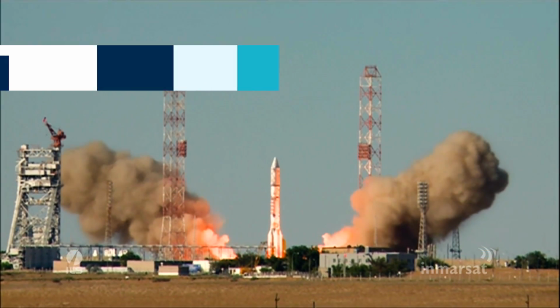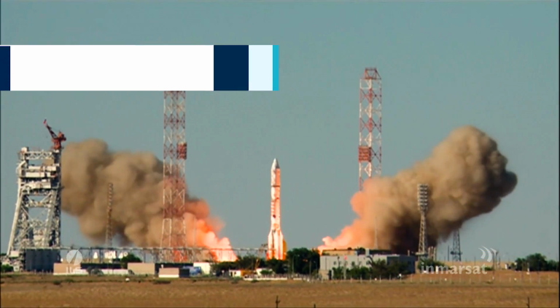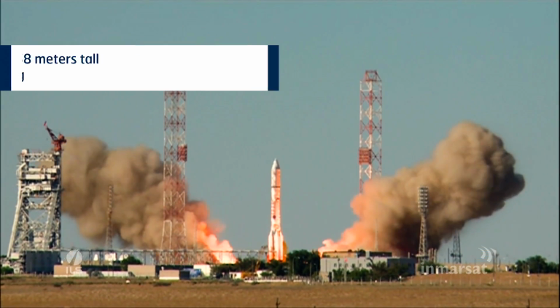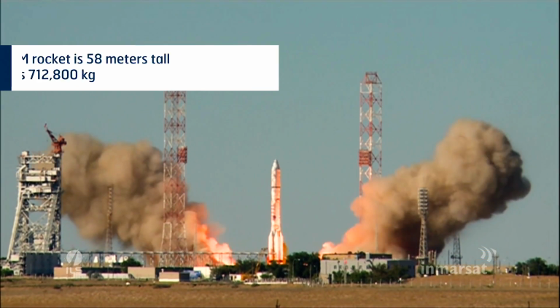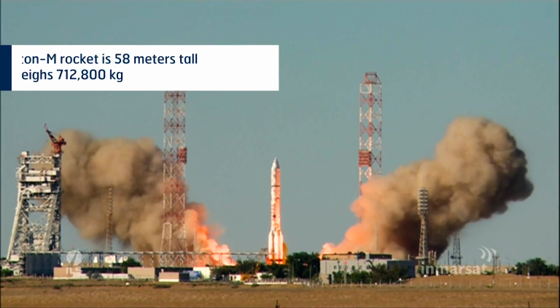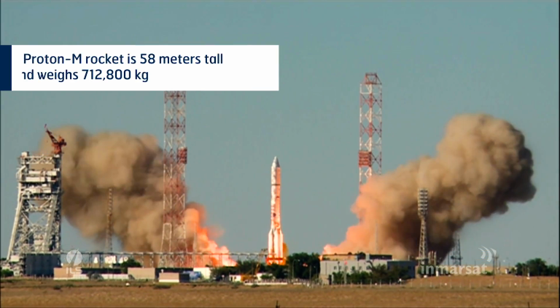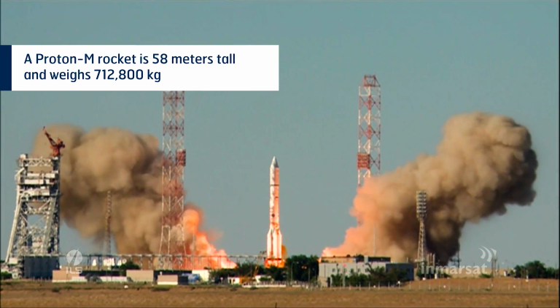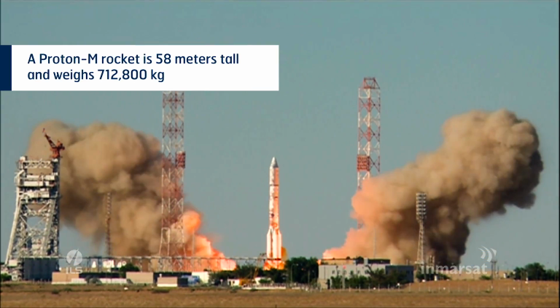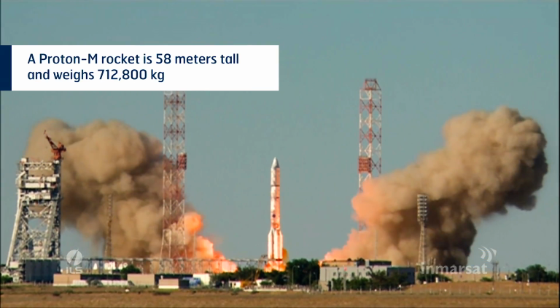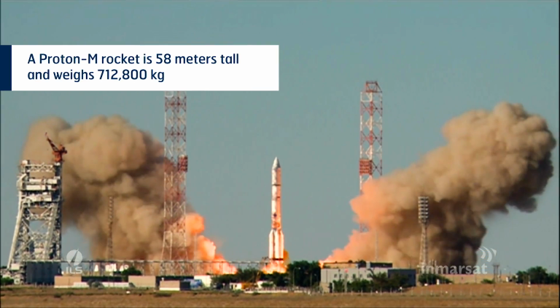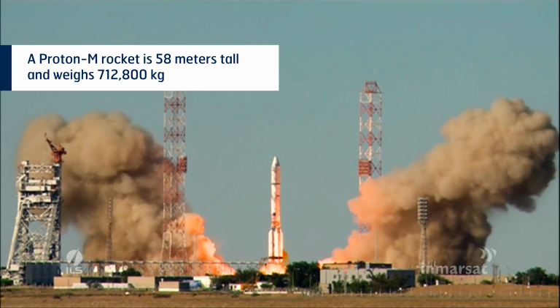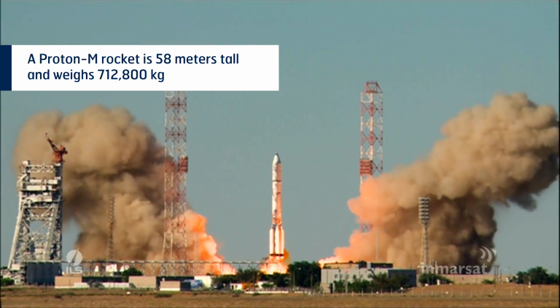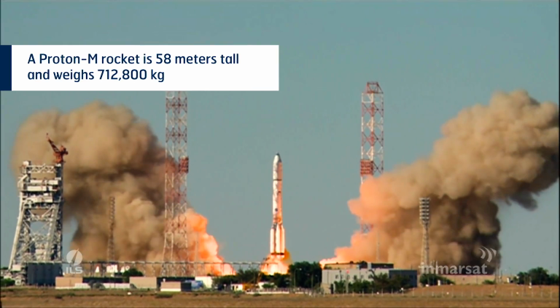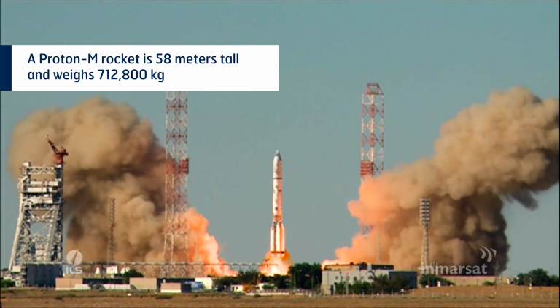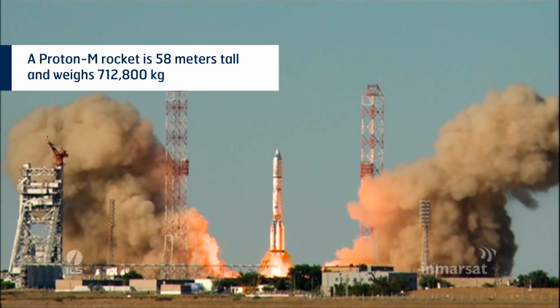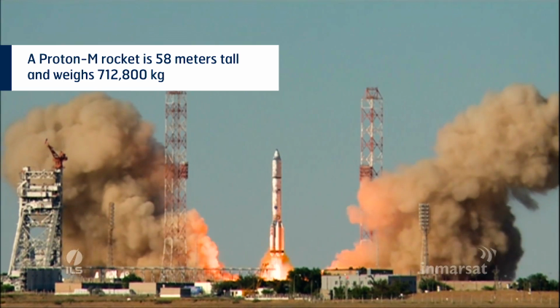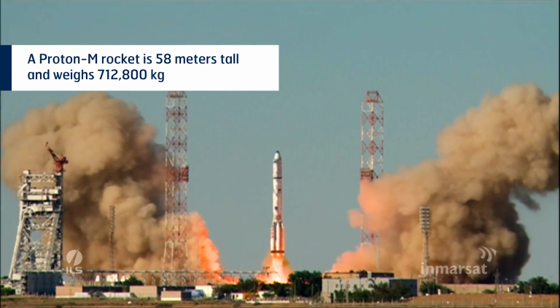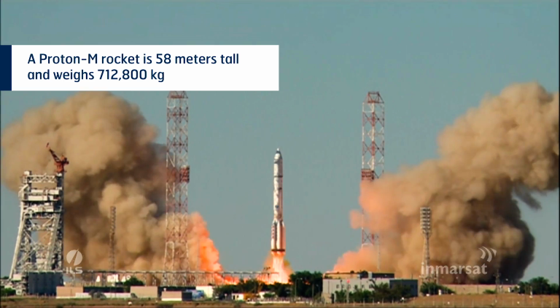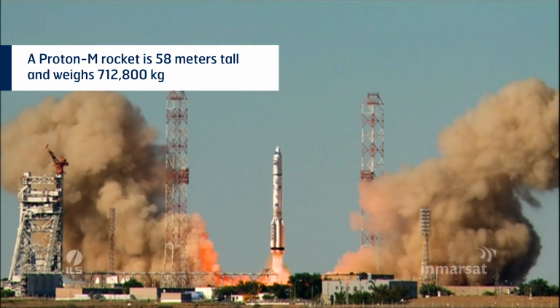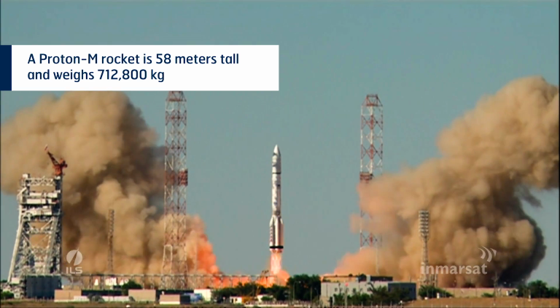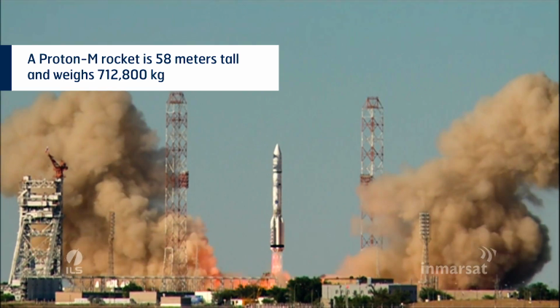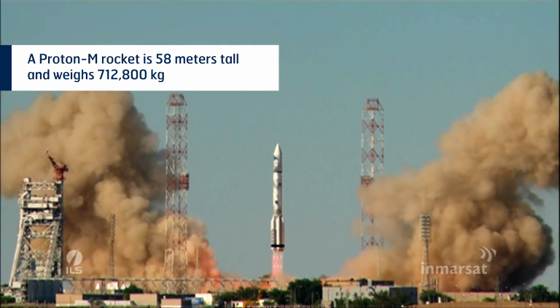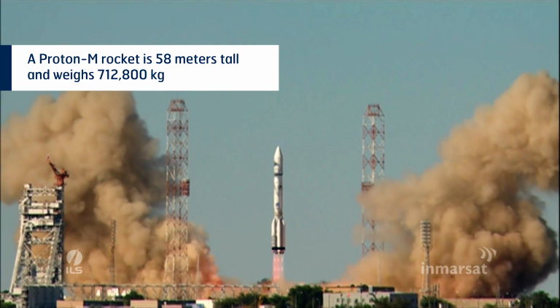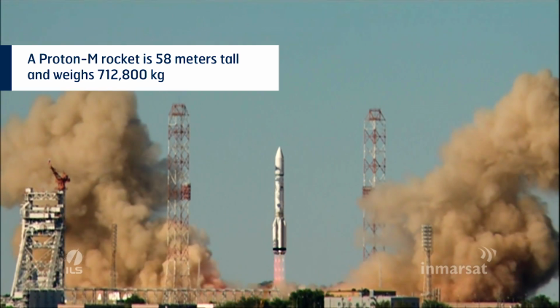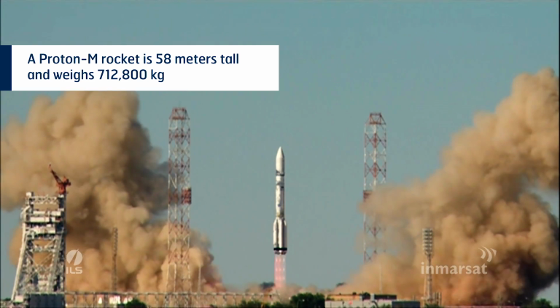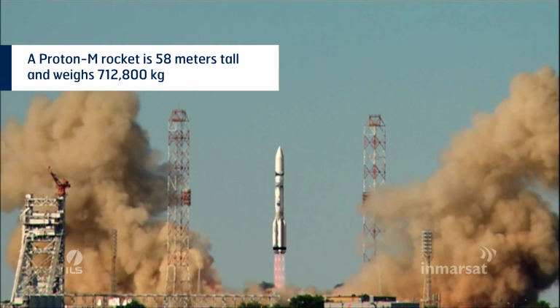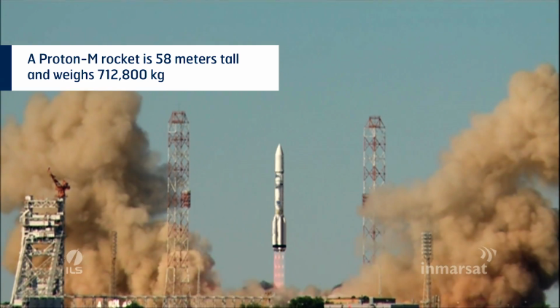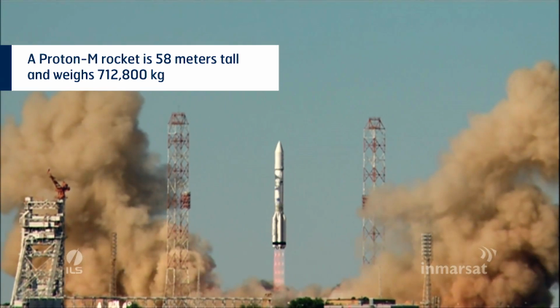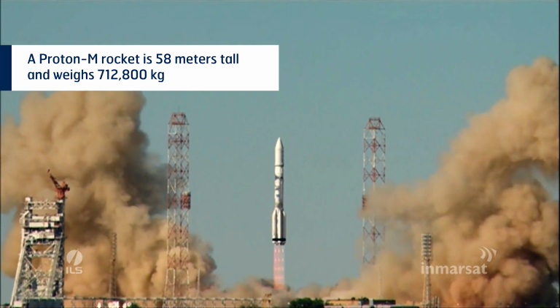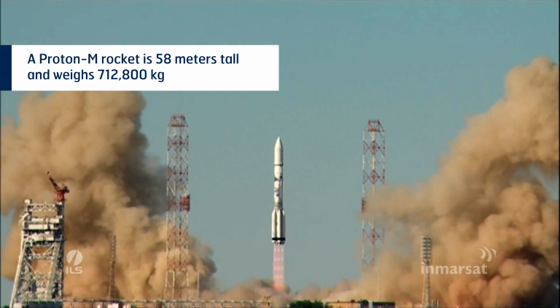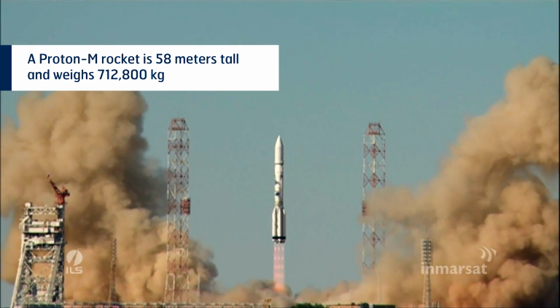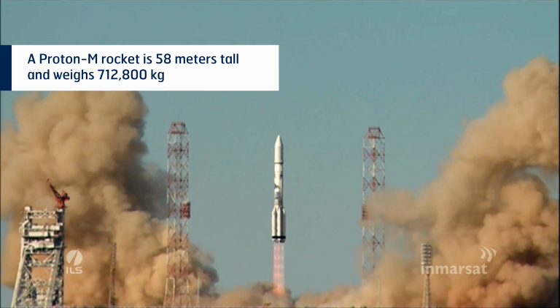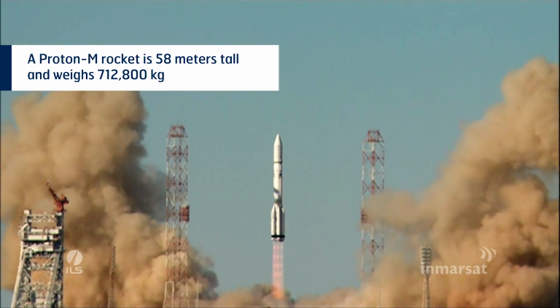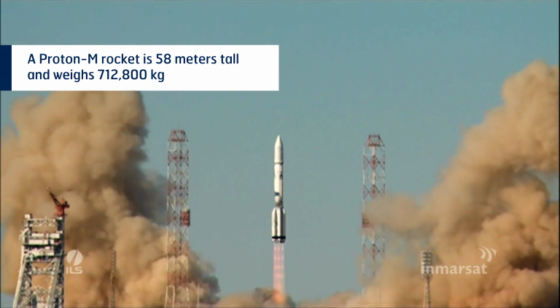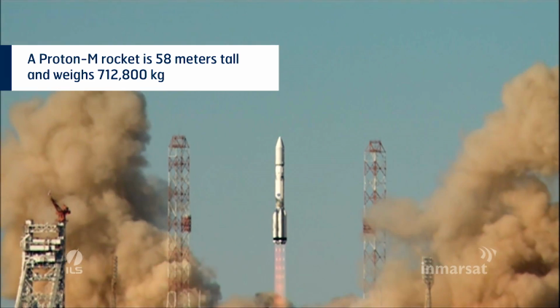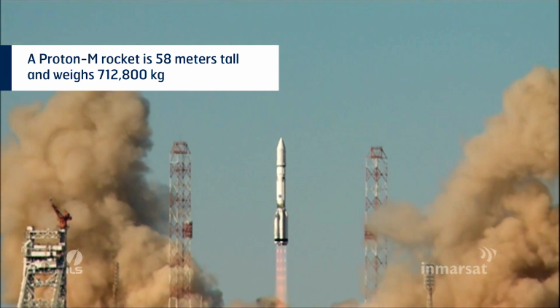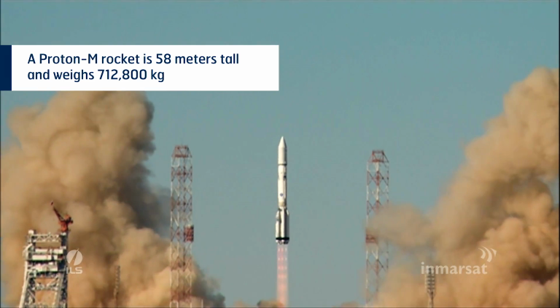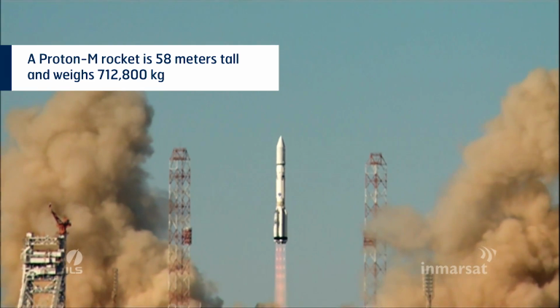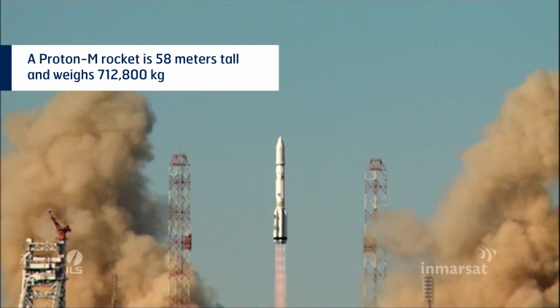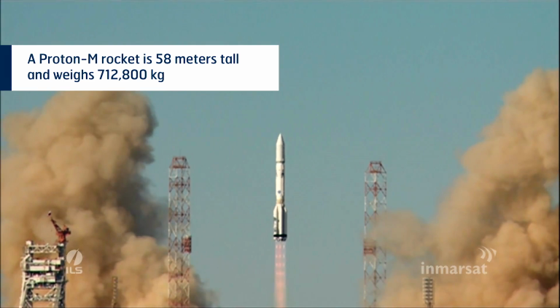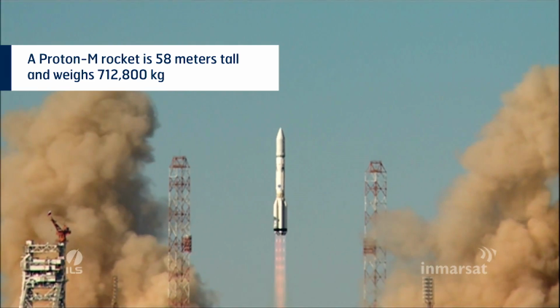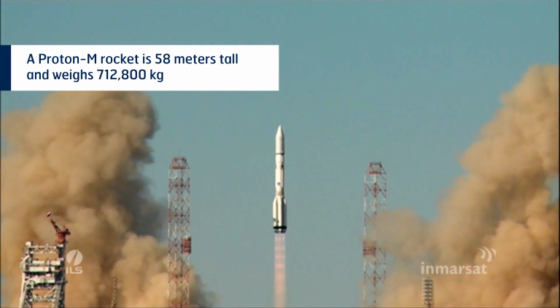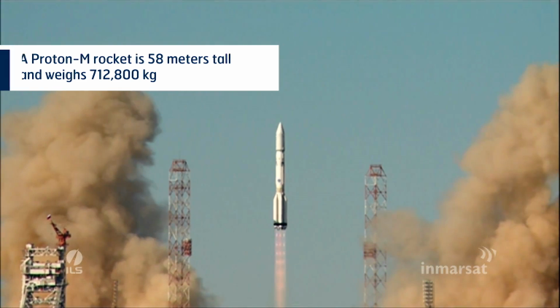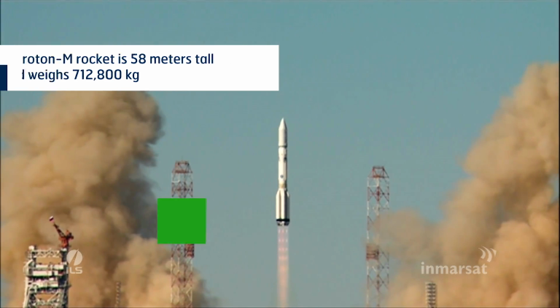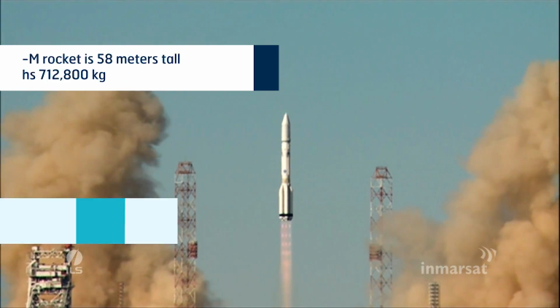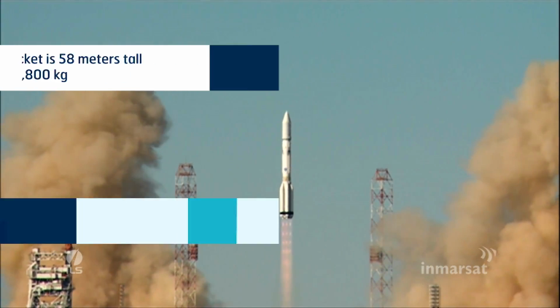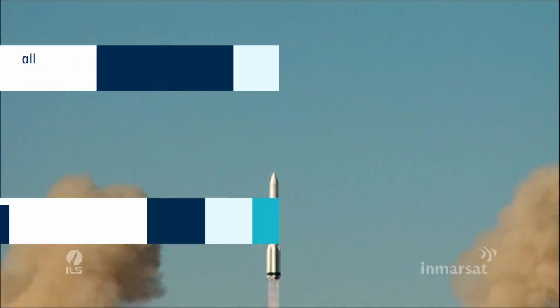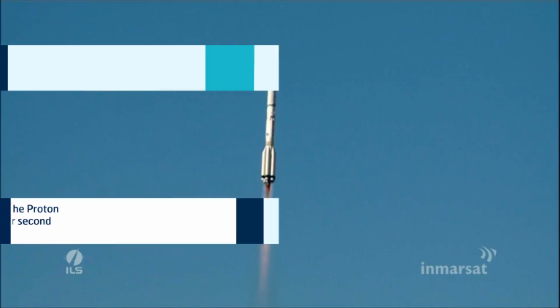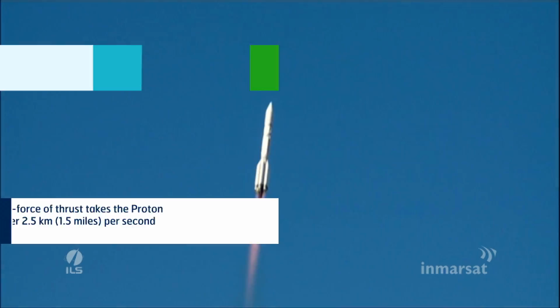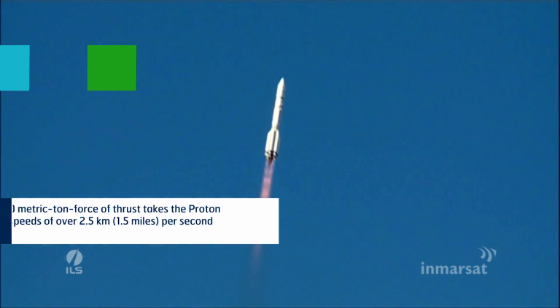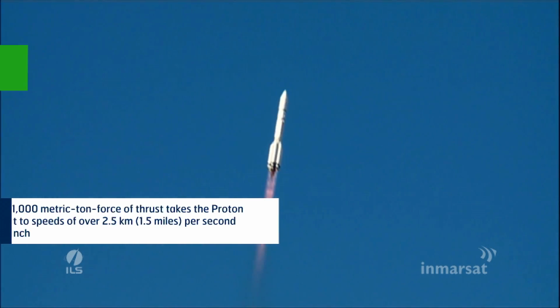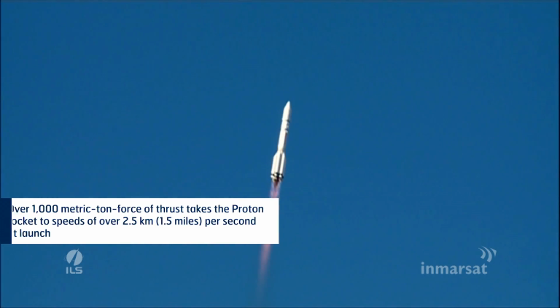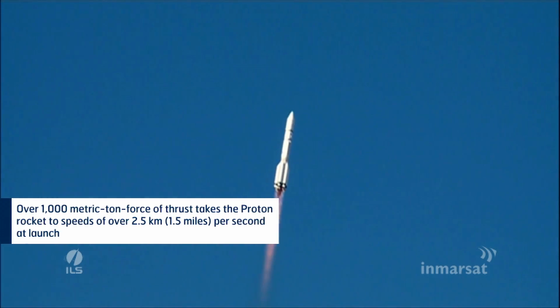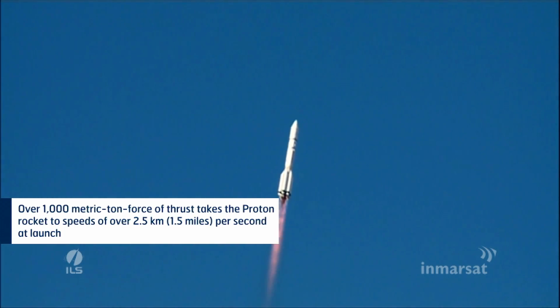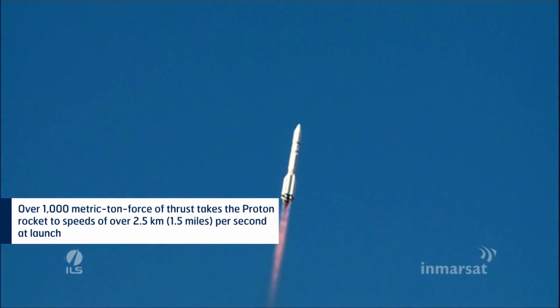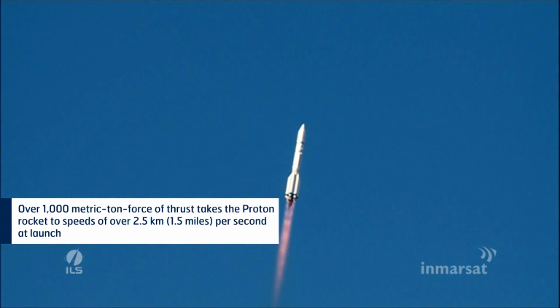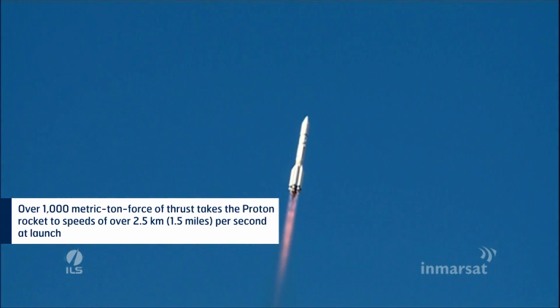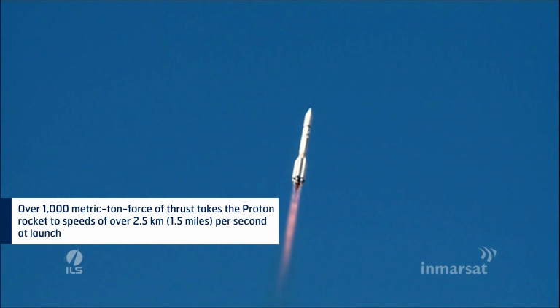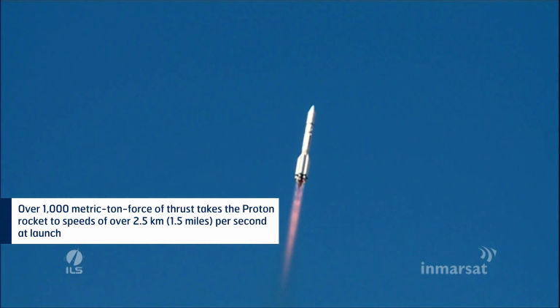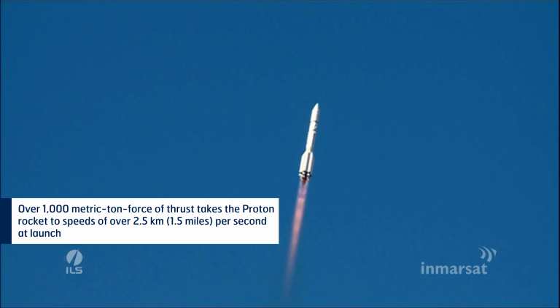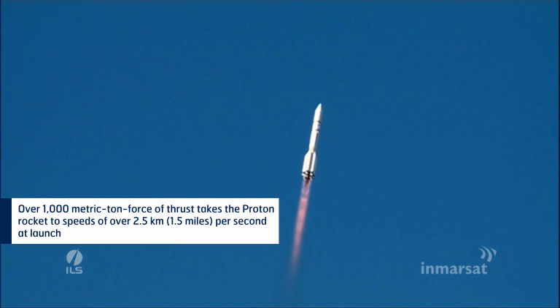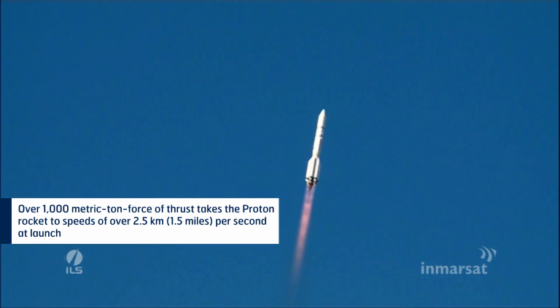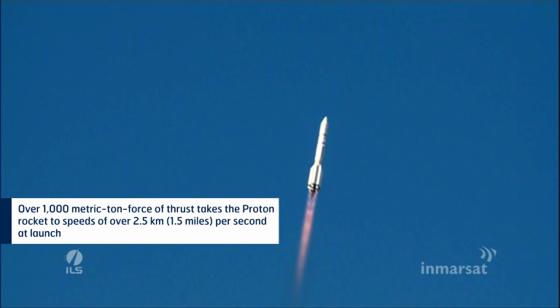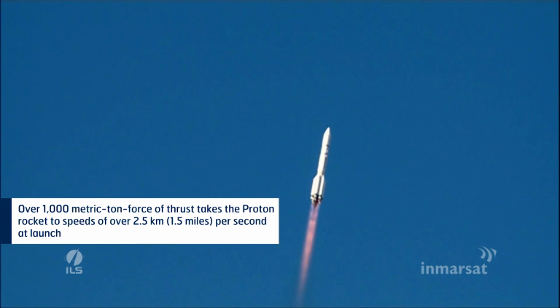And we have ignition, liftoff of an island proton from the Baikonur Cosmodrome with the Inmarsat 5F3 satellite on board.